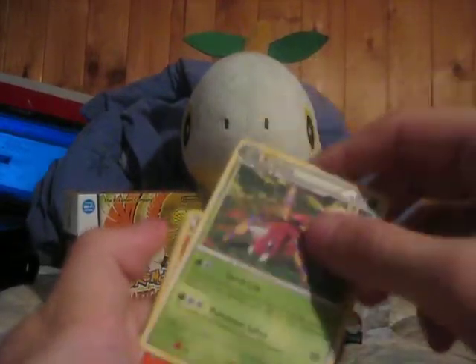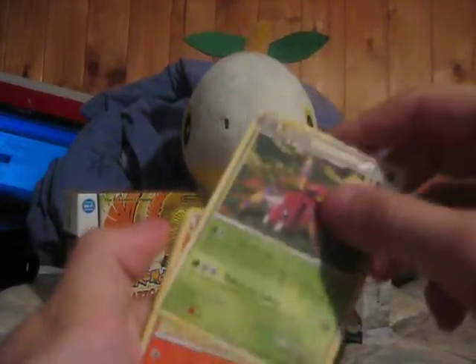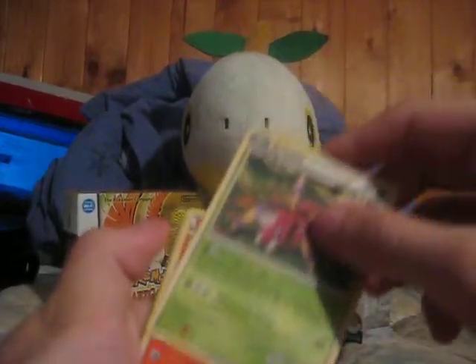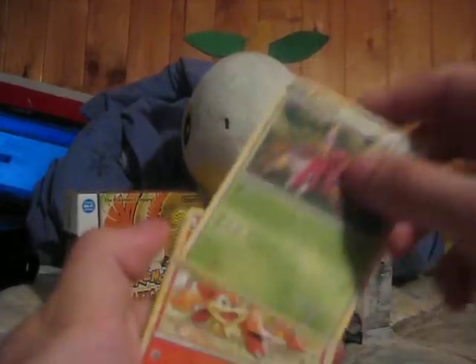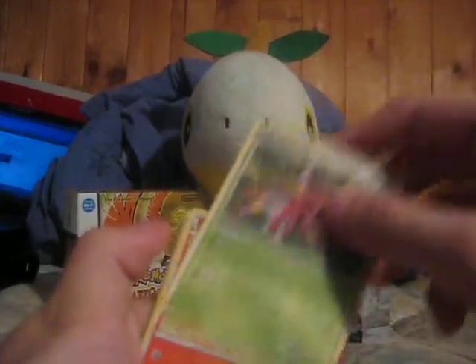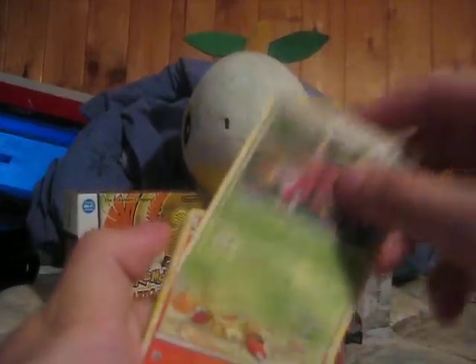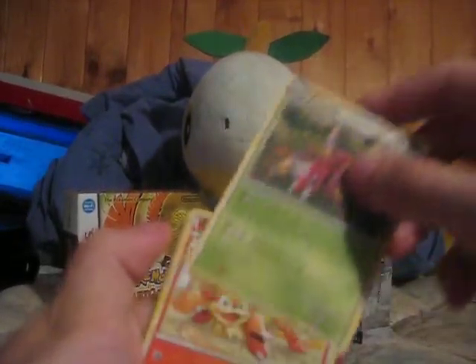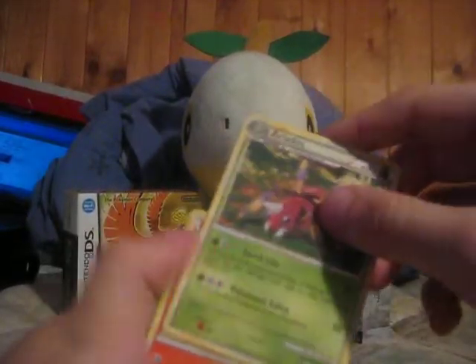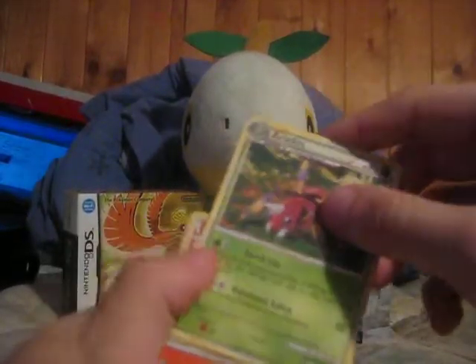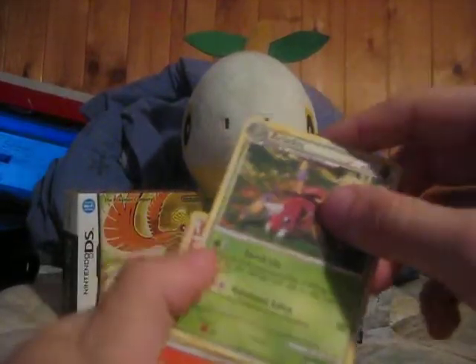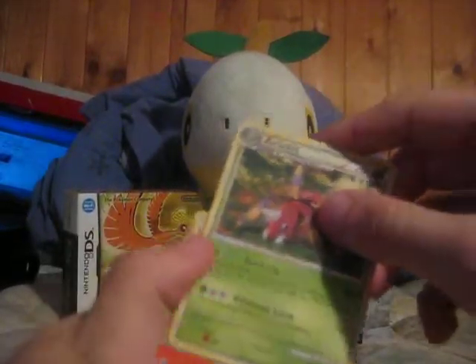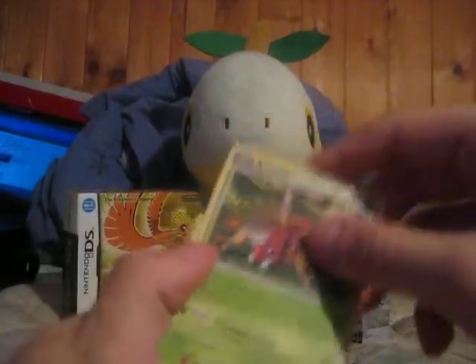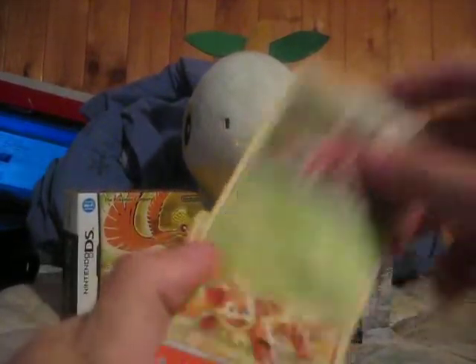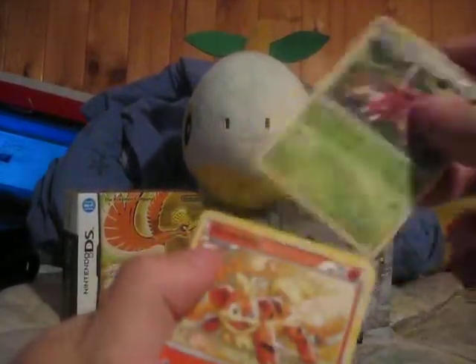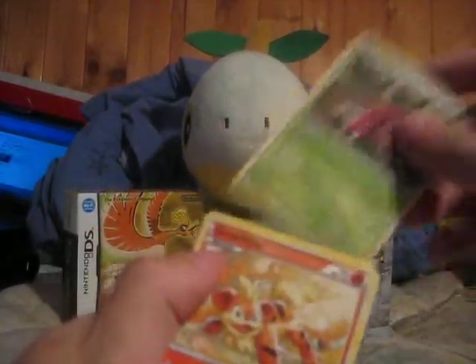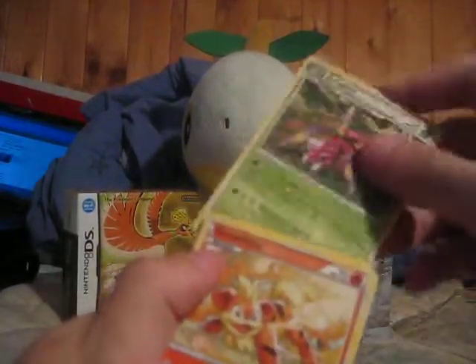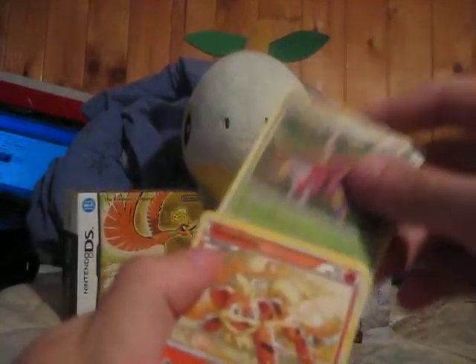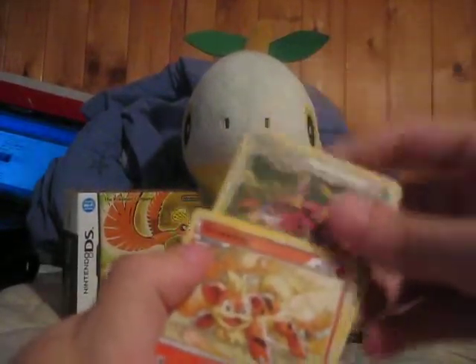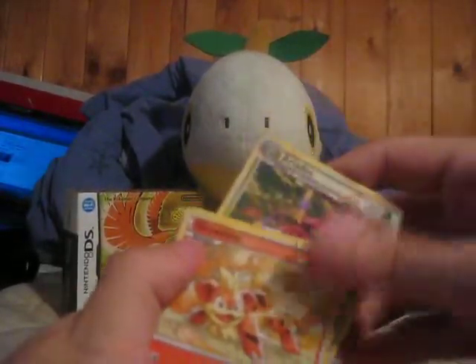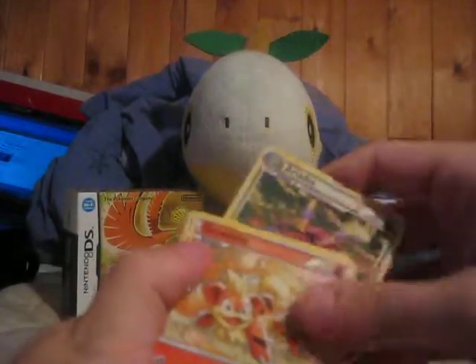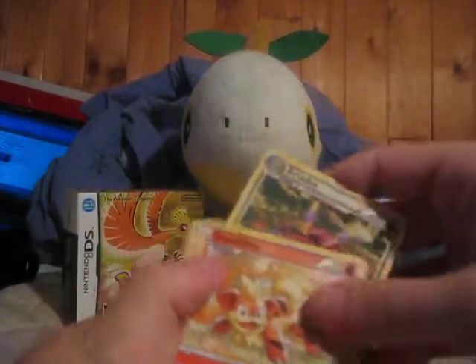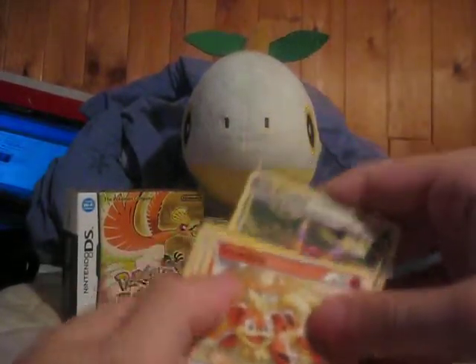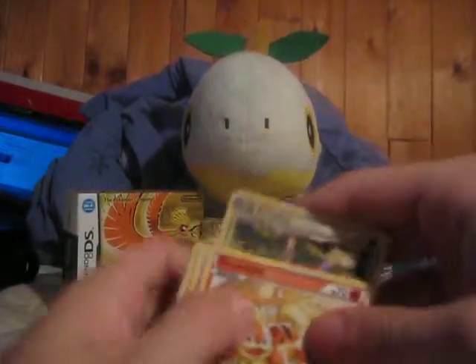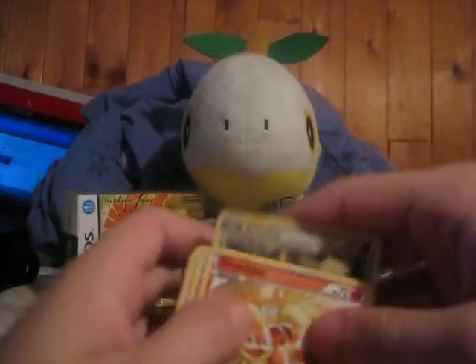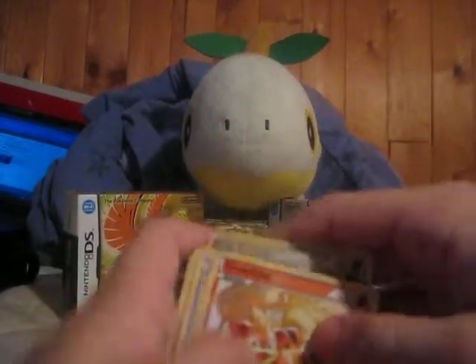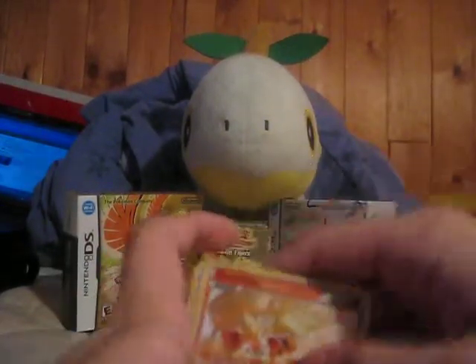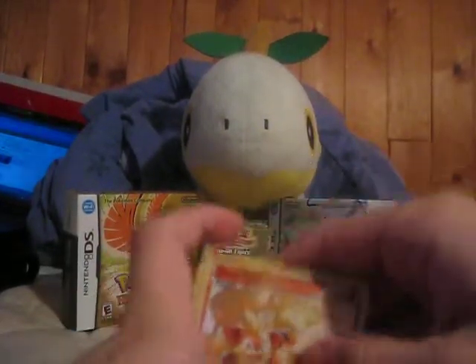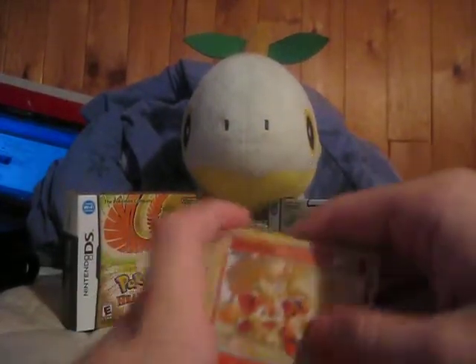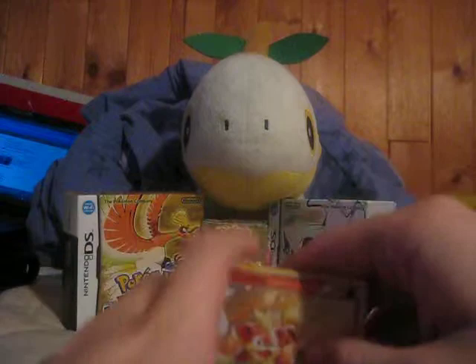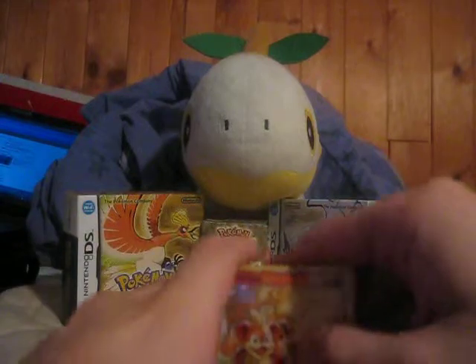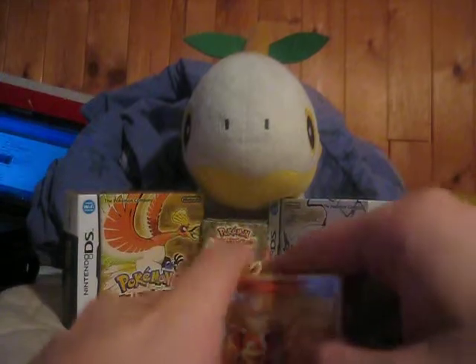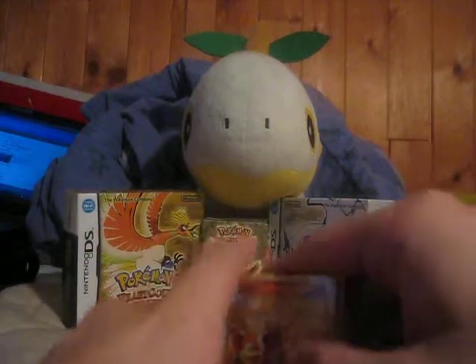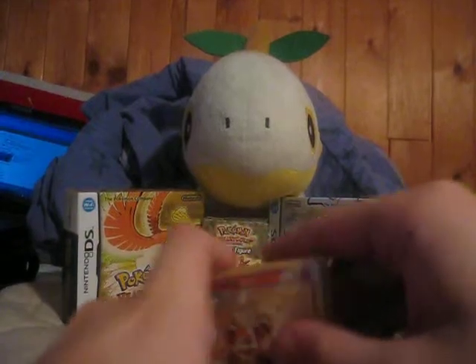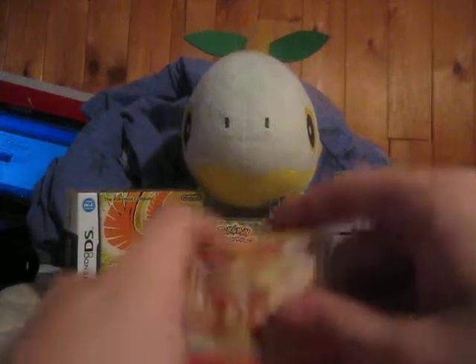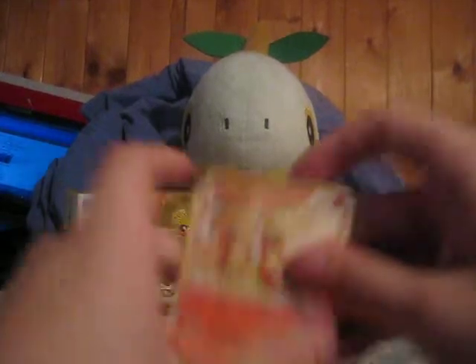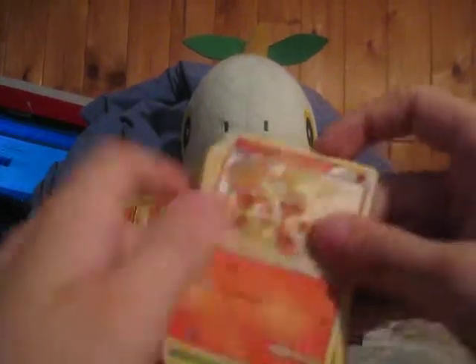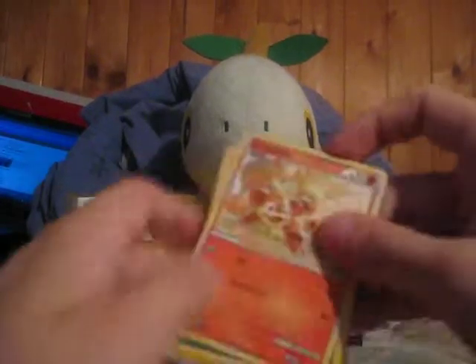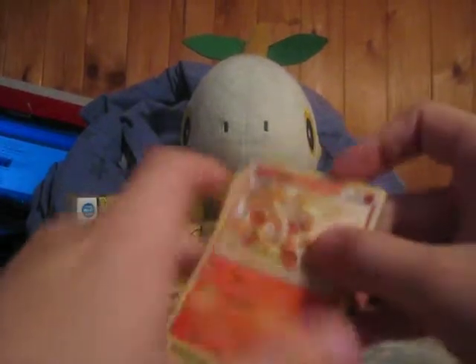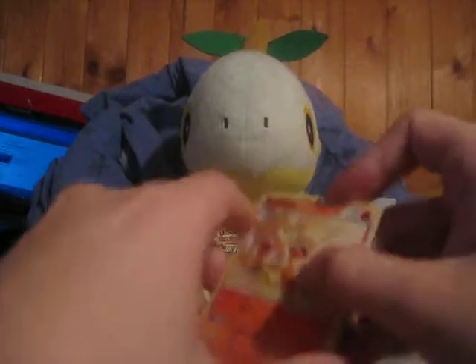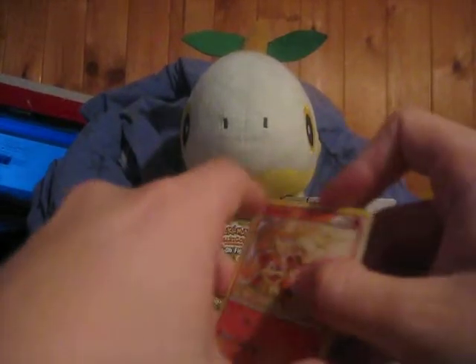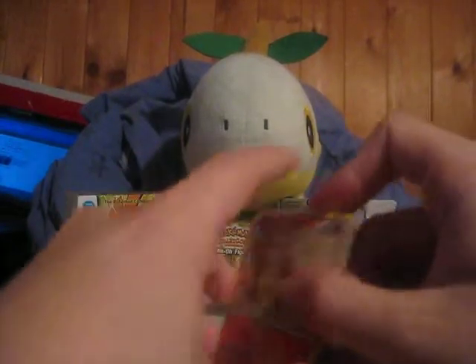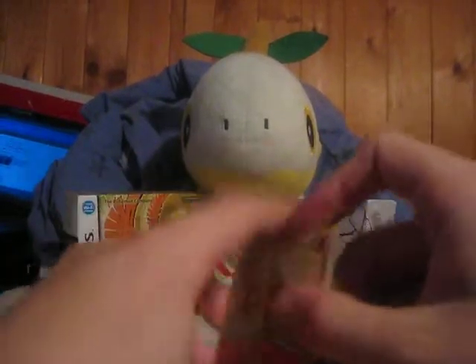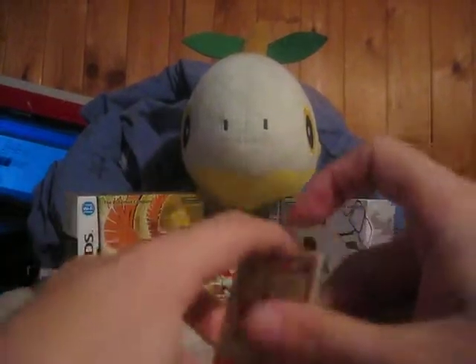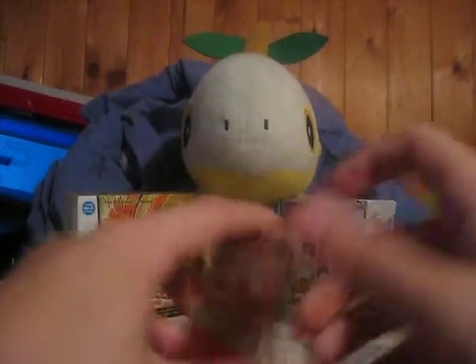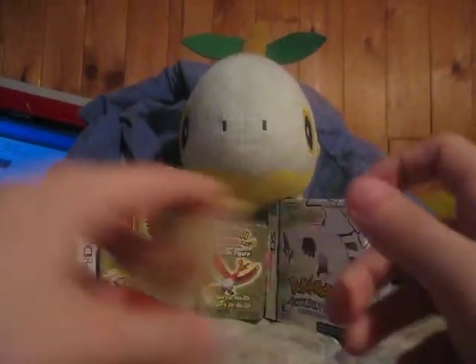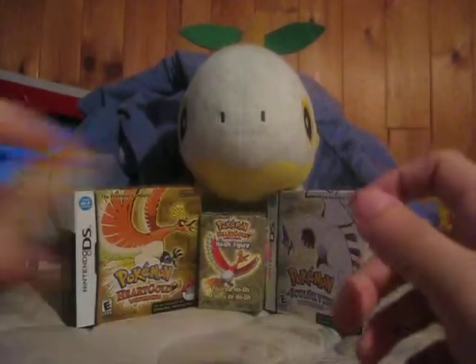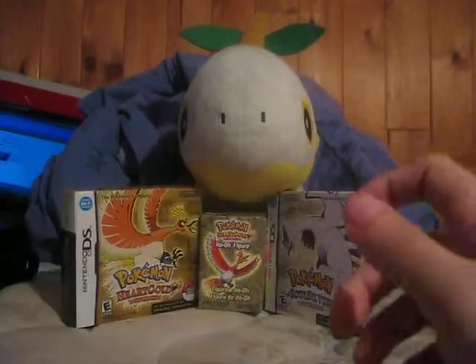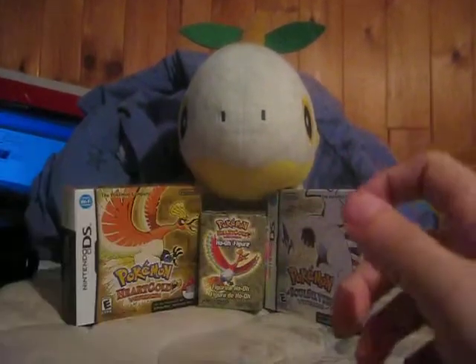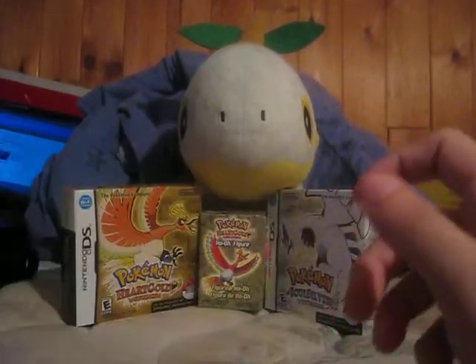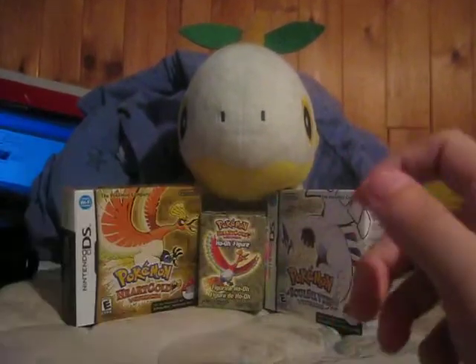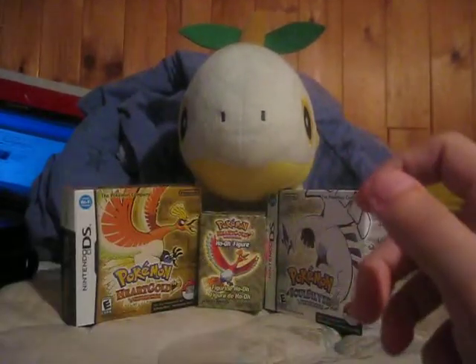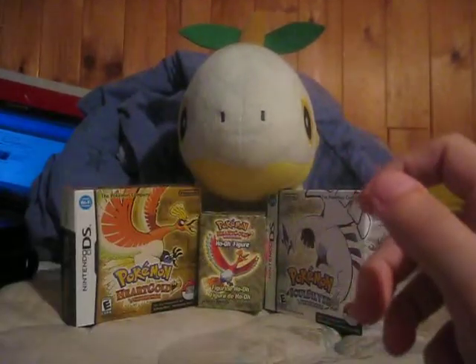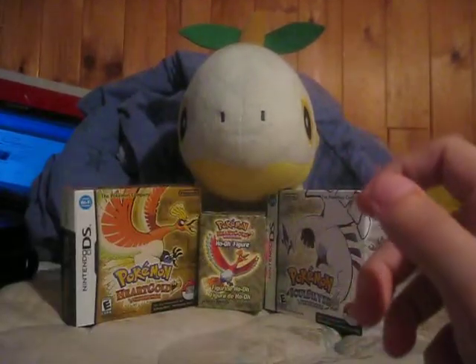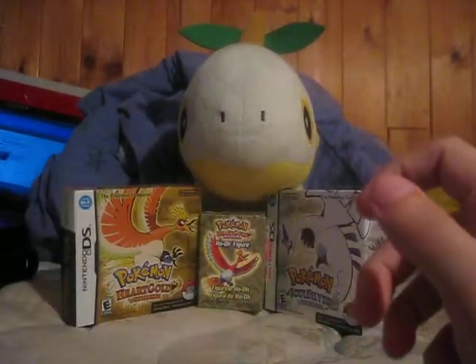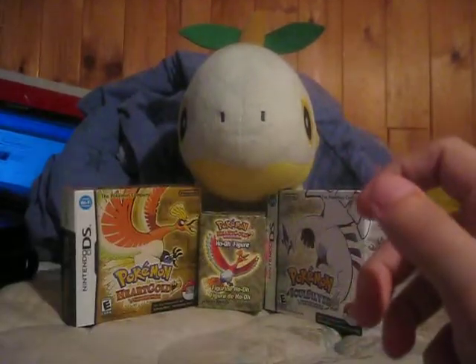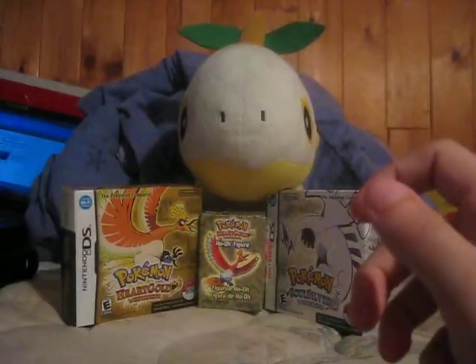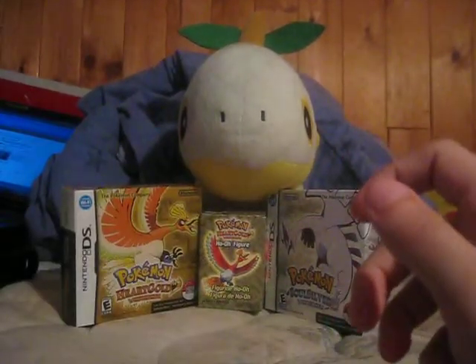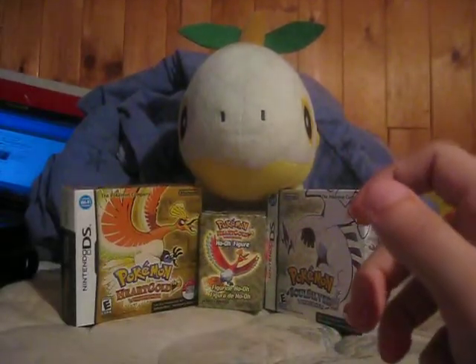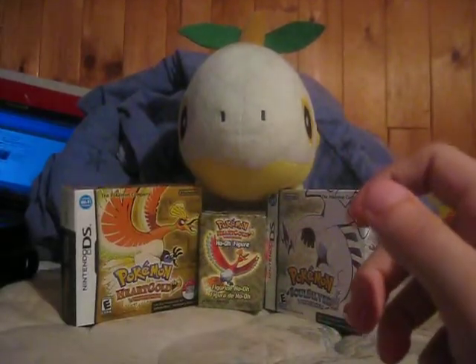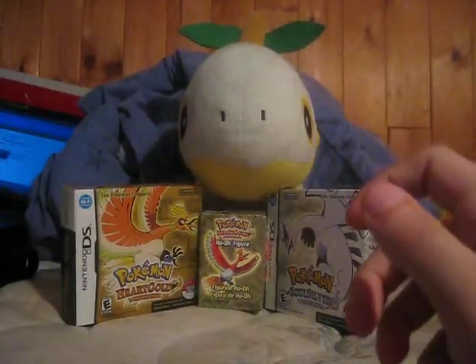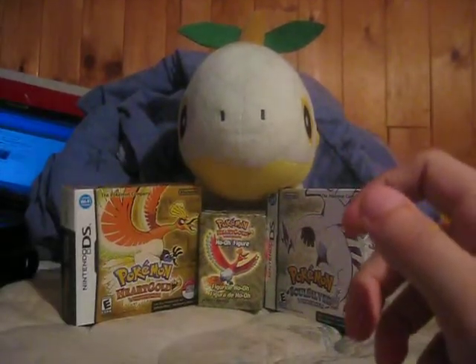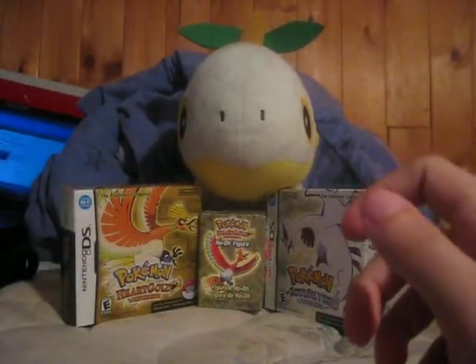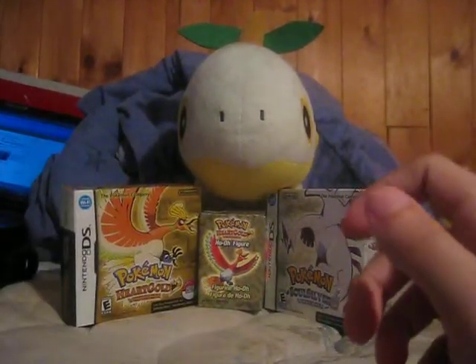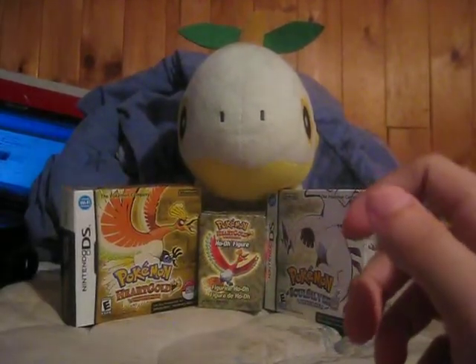Nothing too good in there. Pretty crappy pack, but two Rares is always good — there's a bright side to everything.